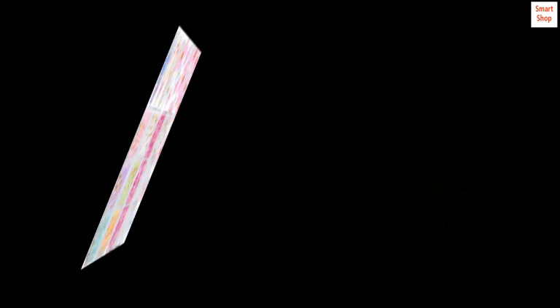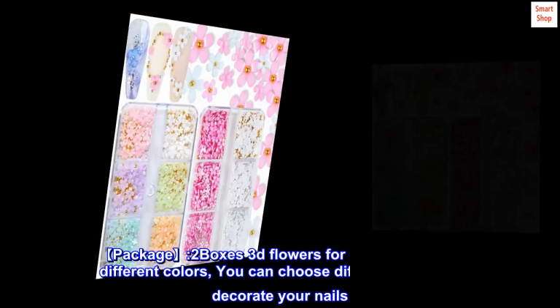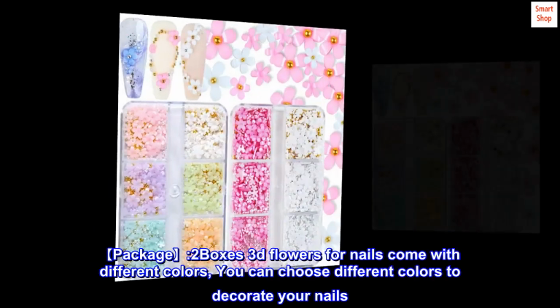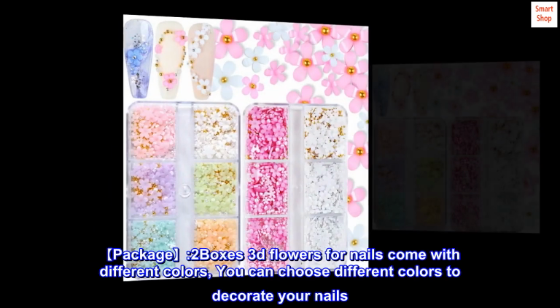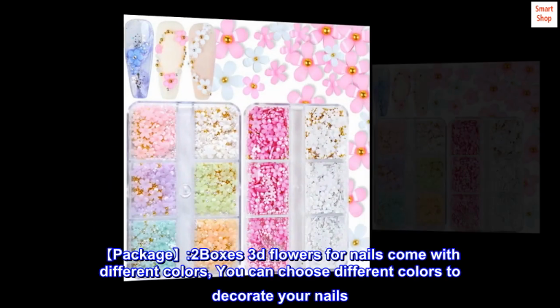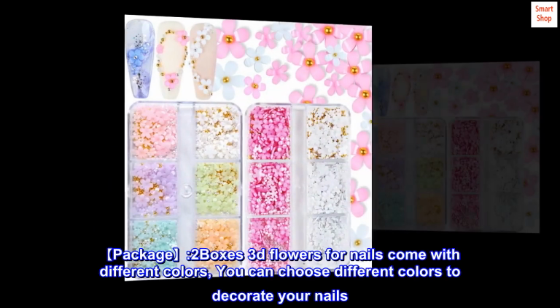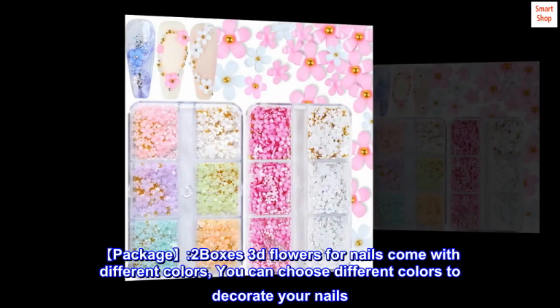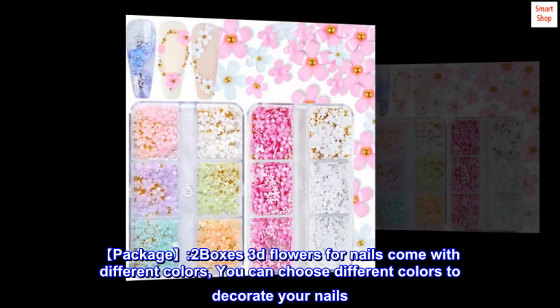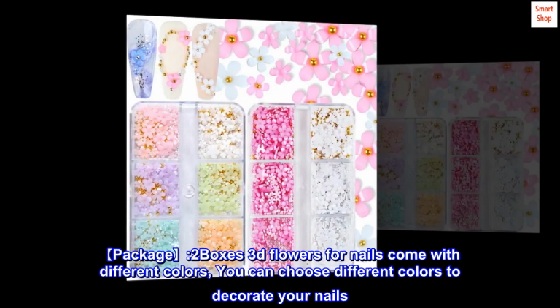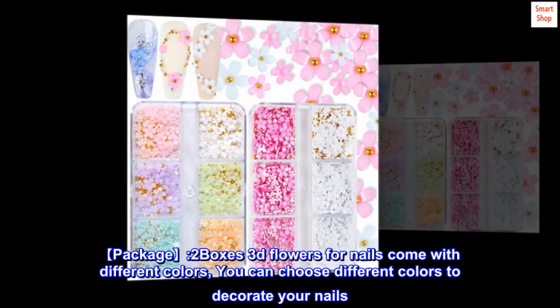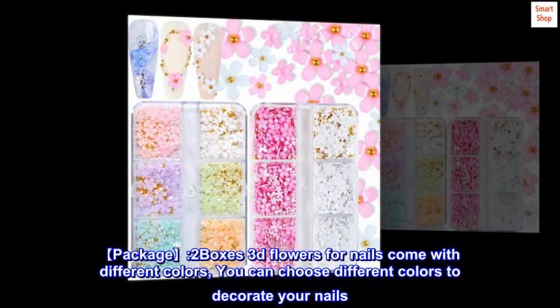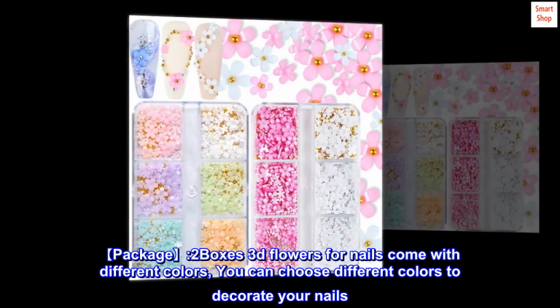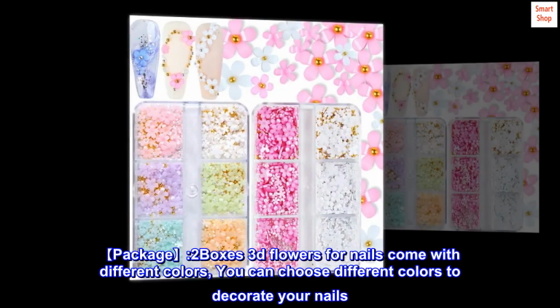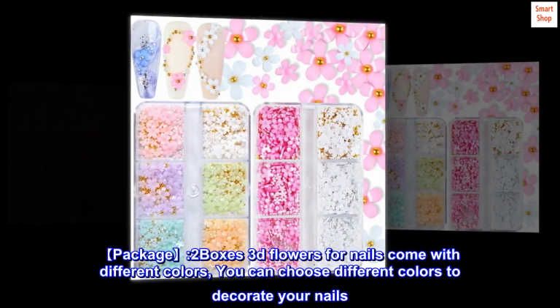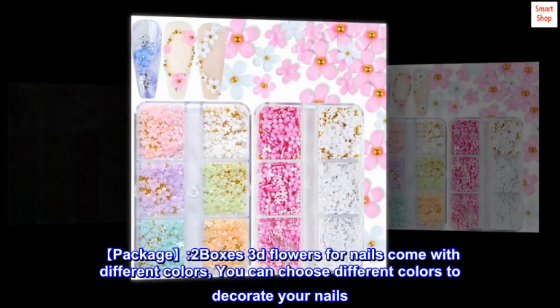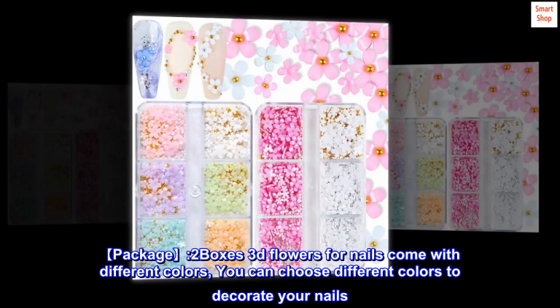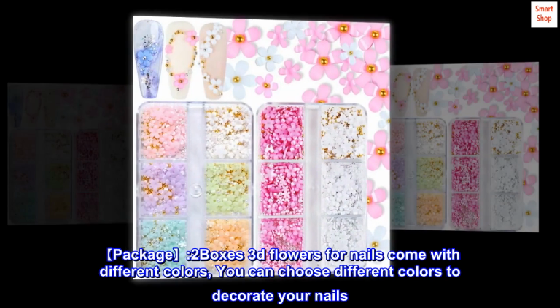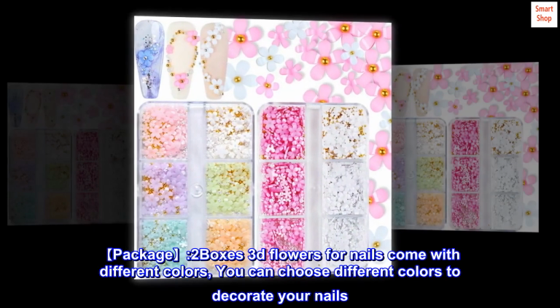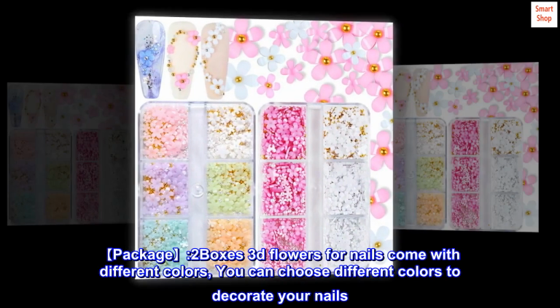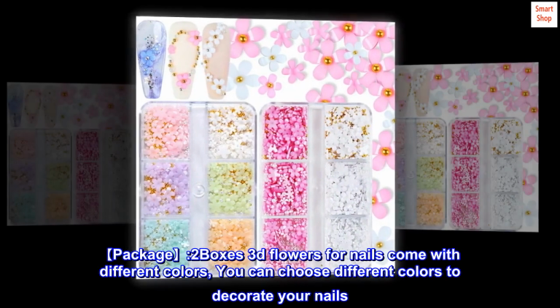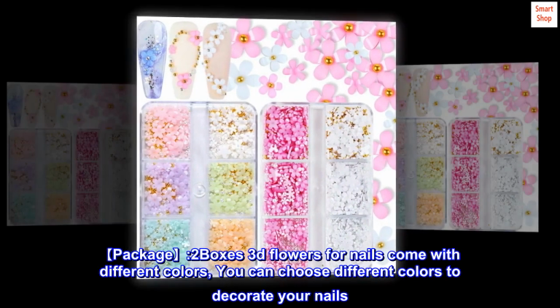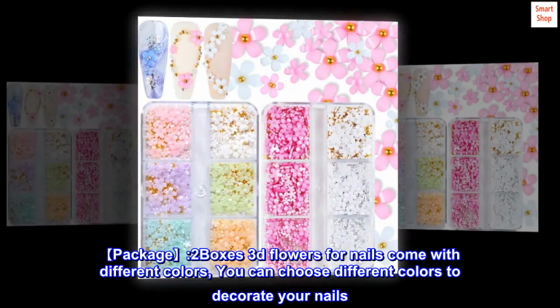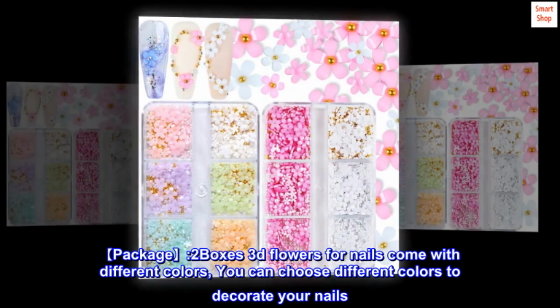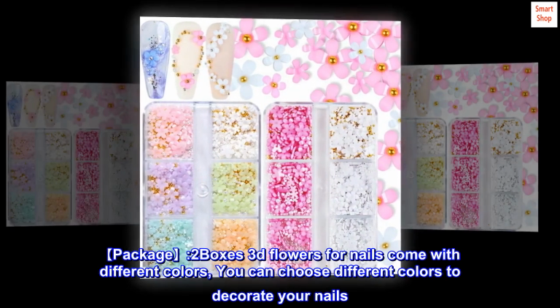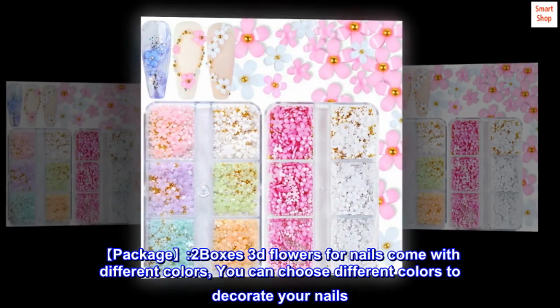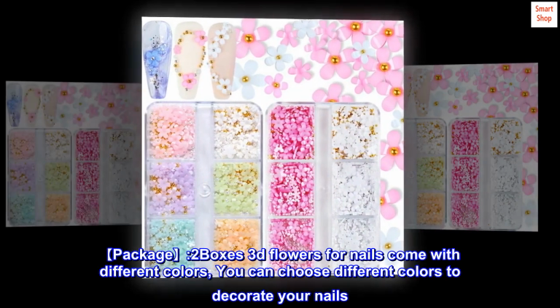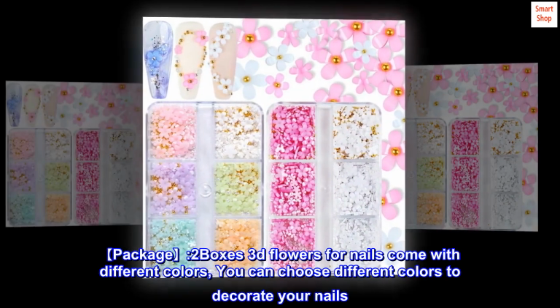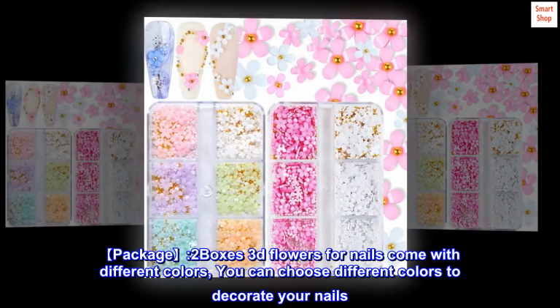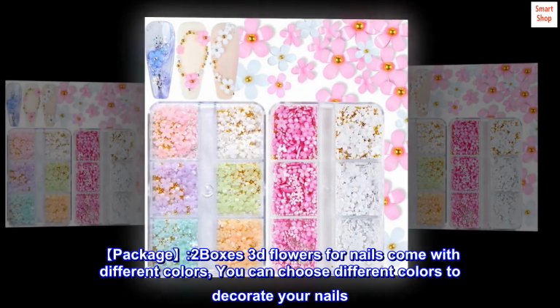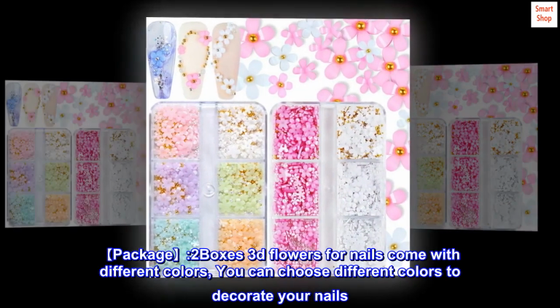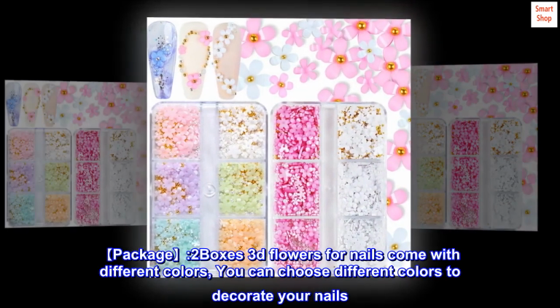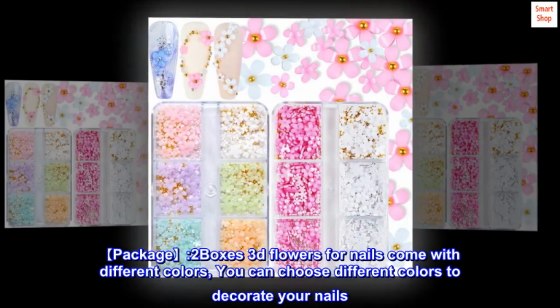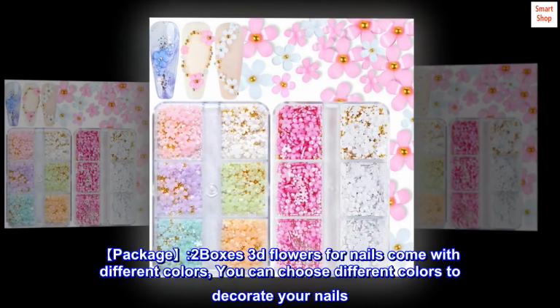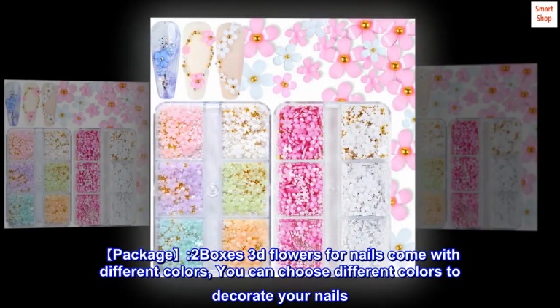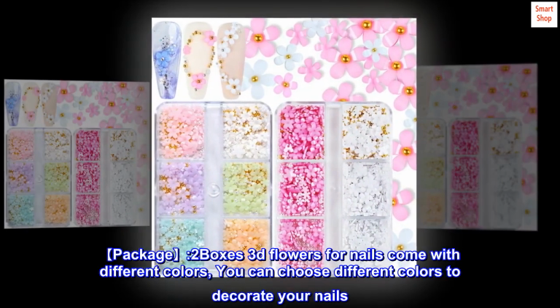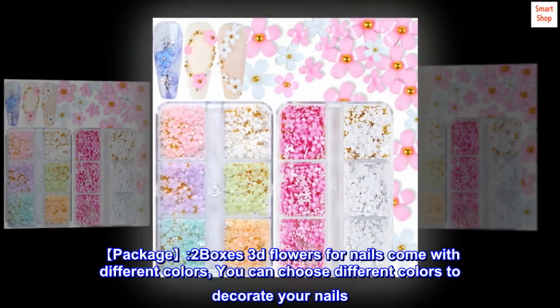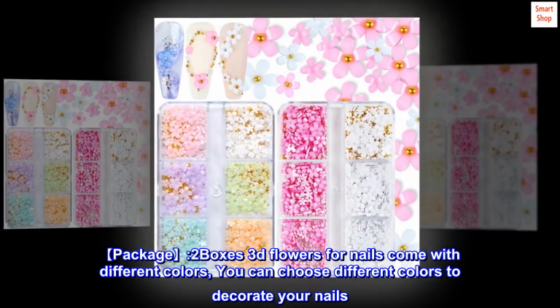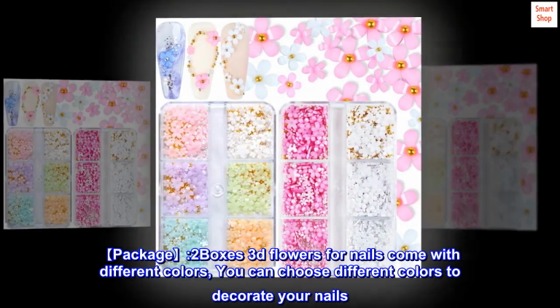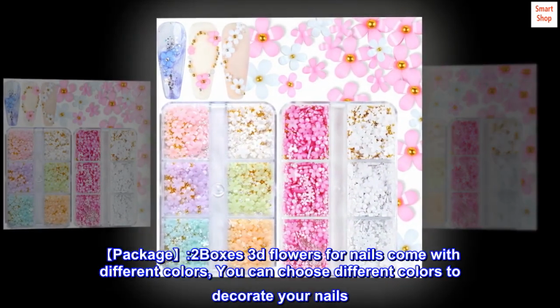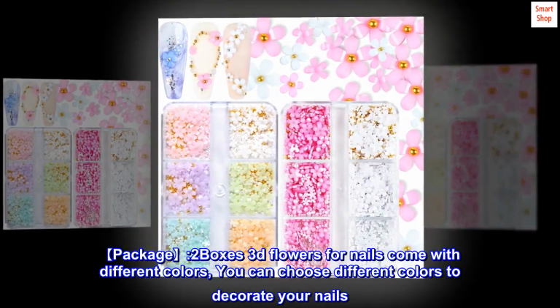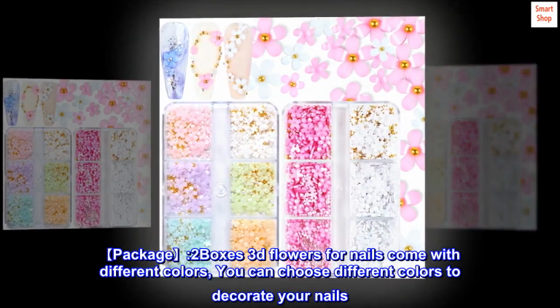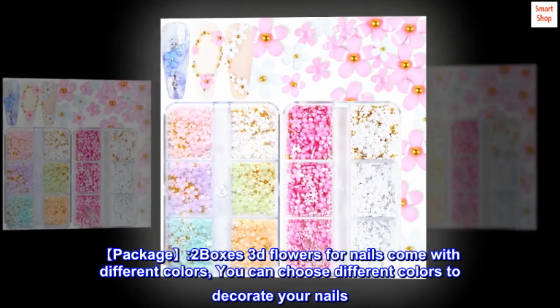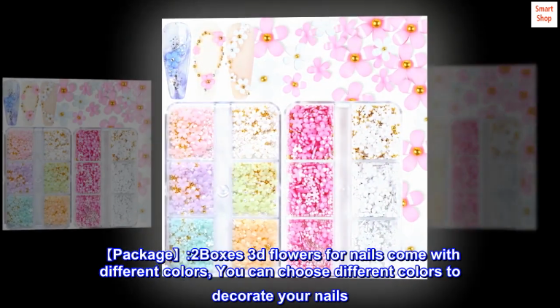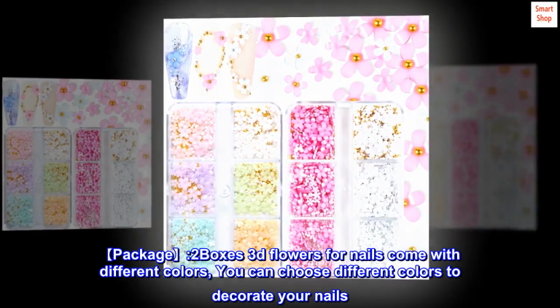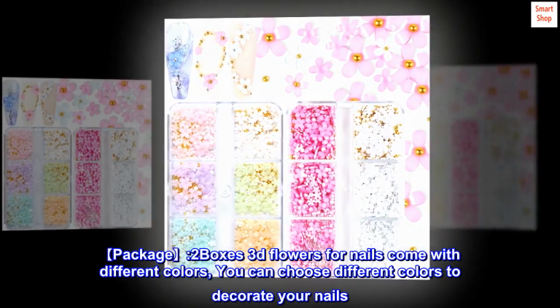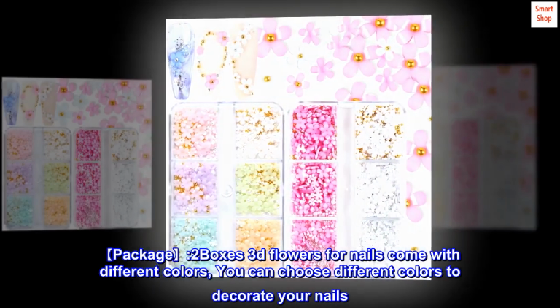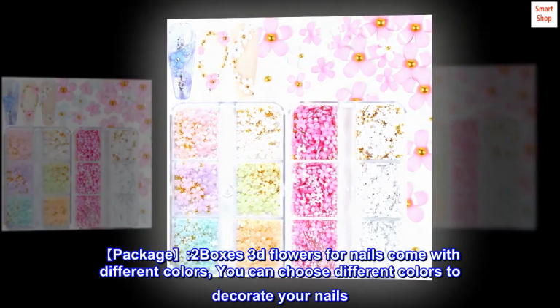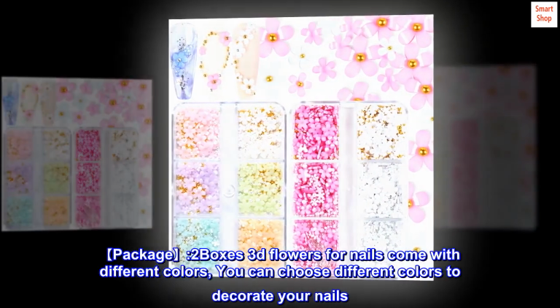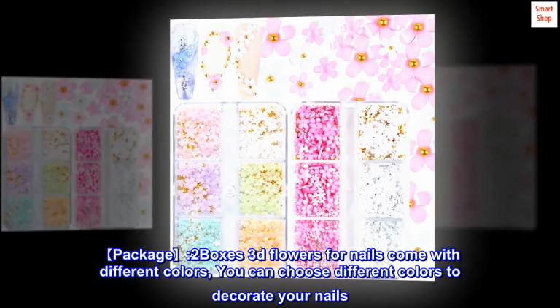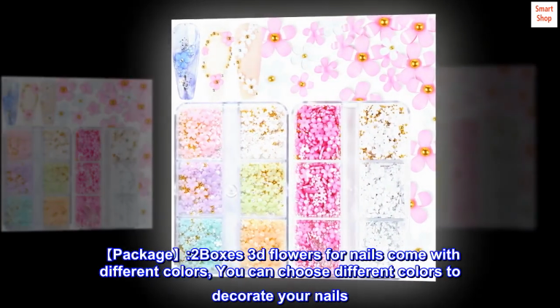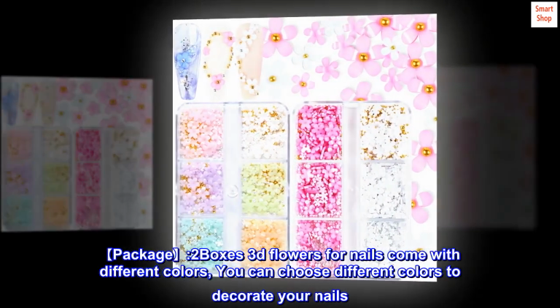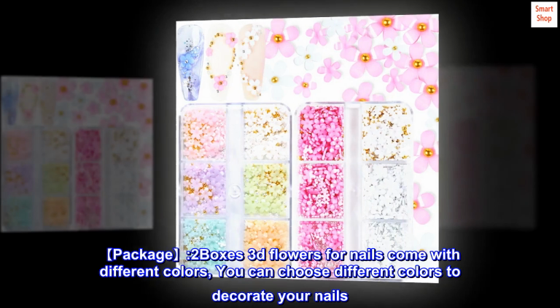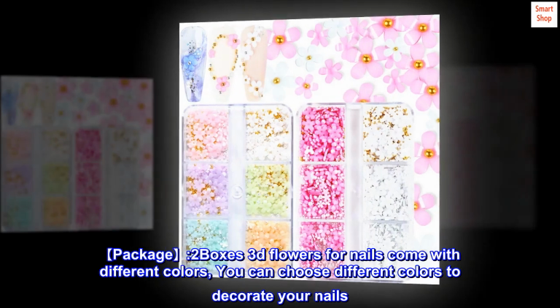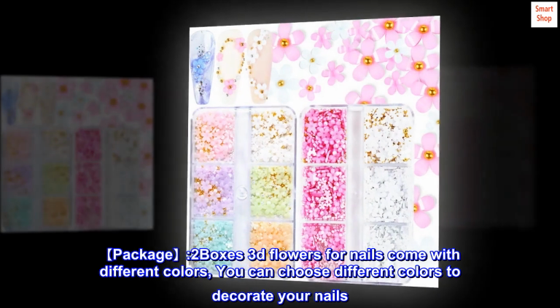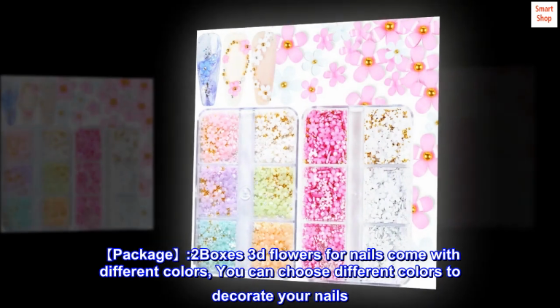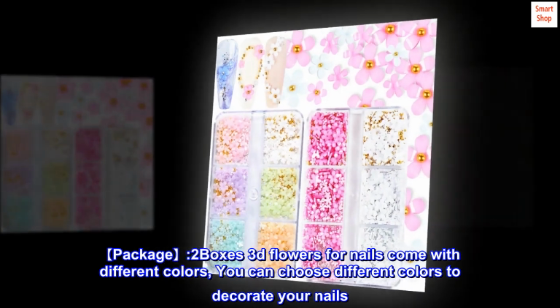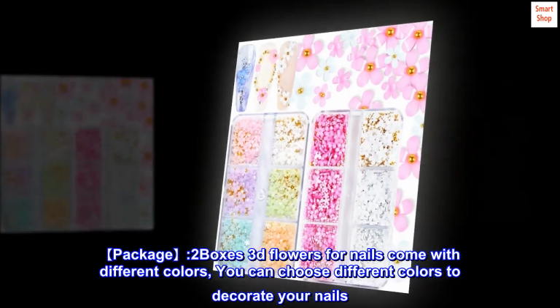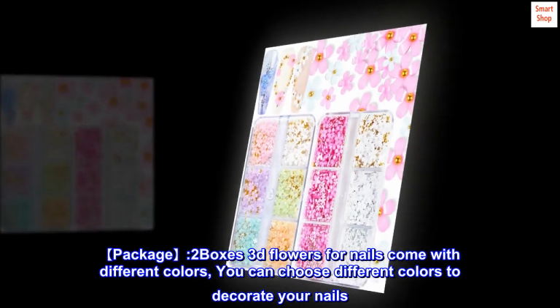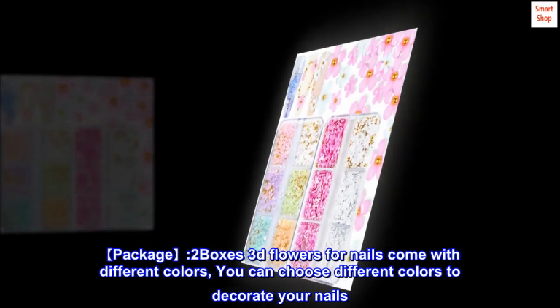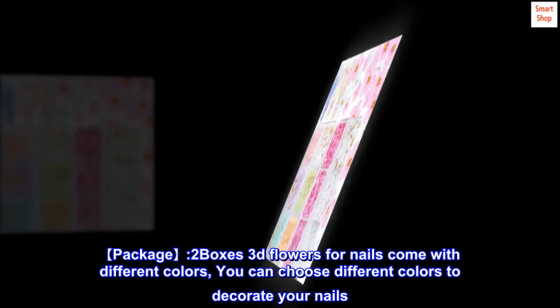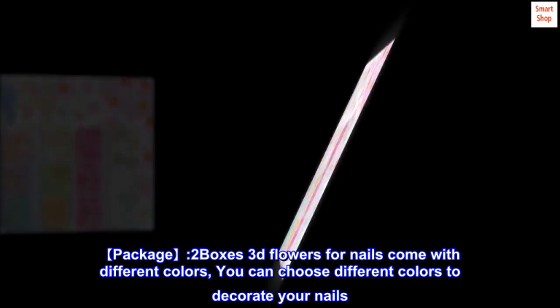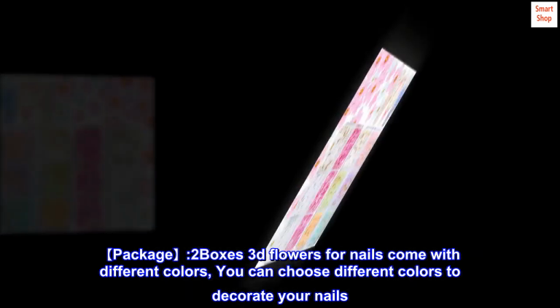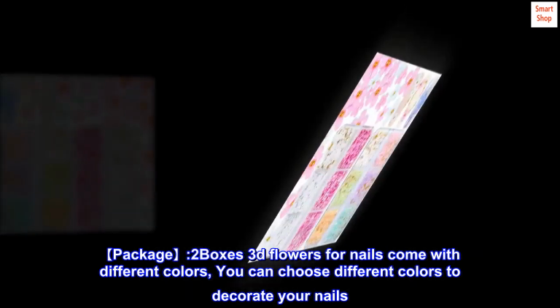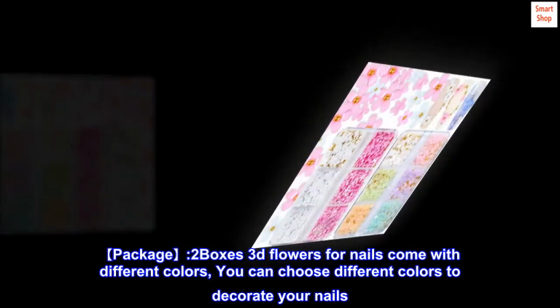Package. Two boxes of 3D flowers for nails come with different colors. You can choose different colors to decorate your nails.